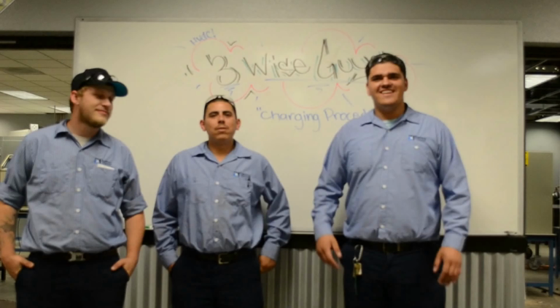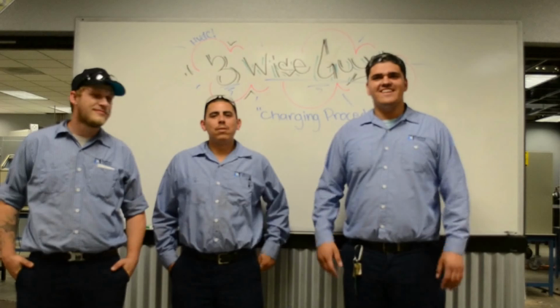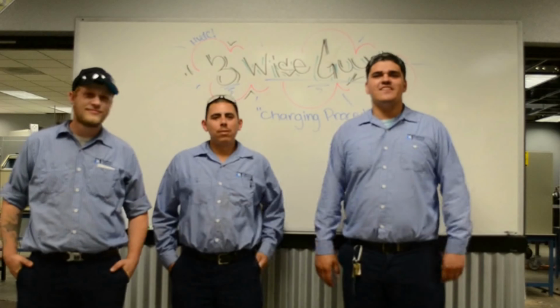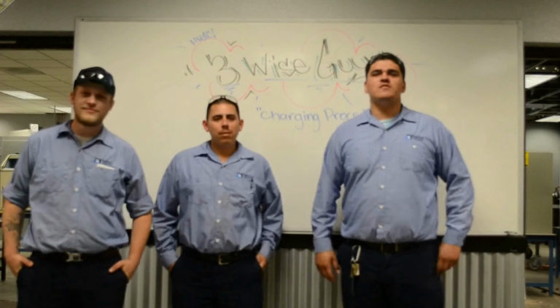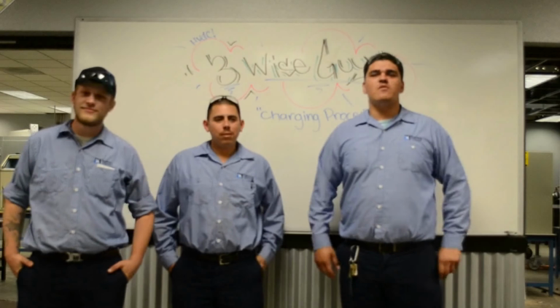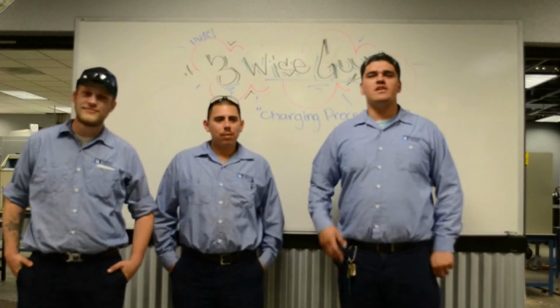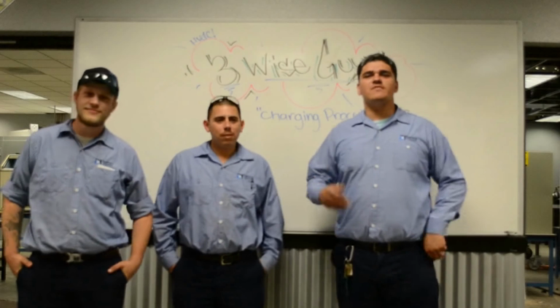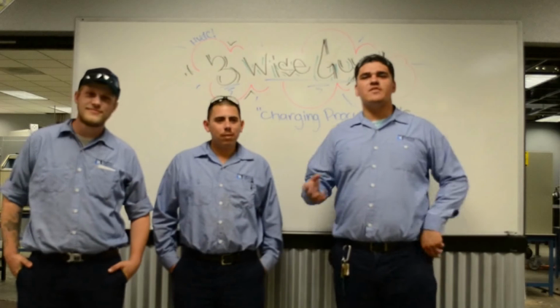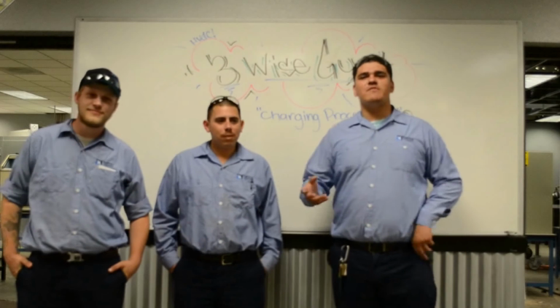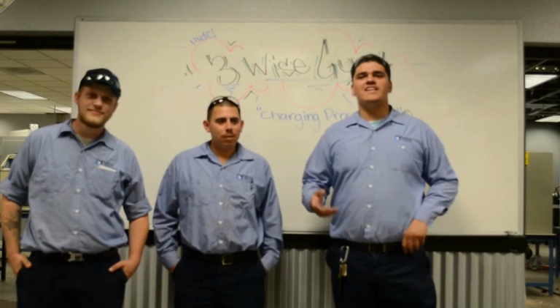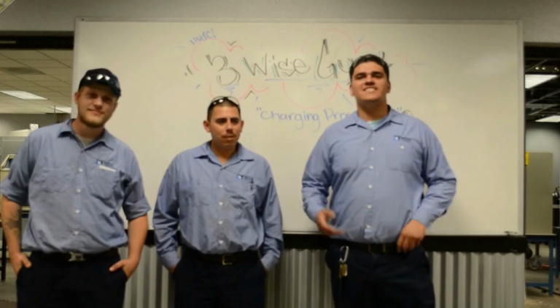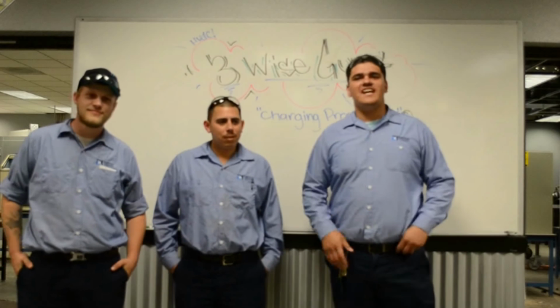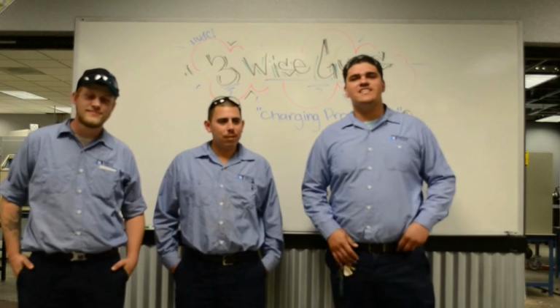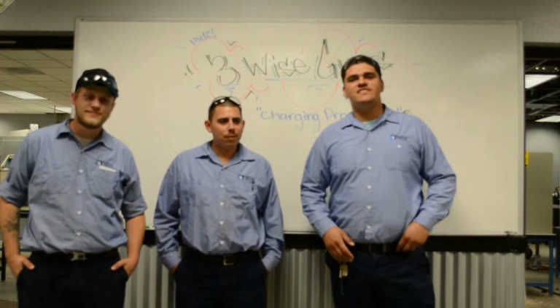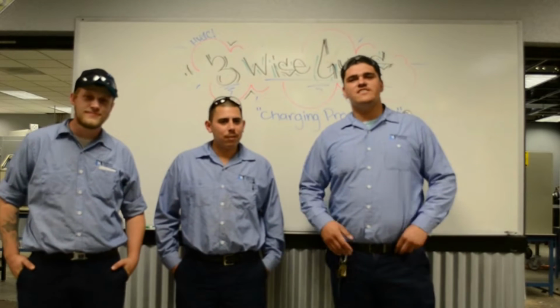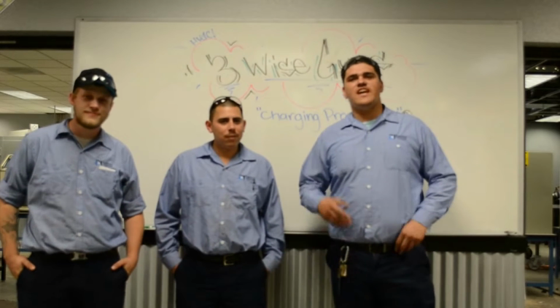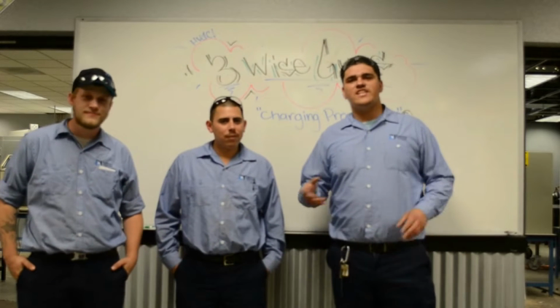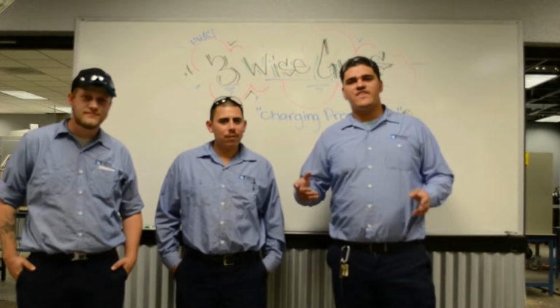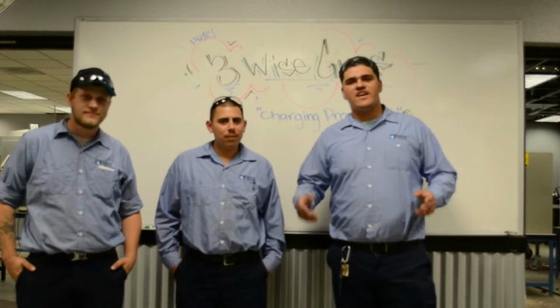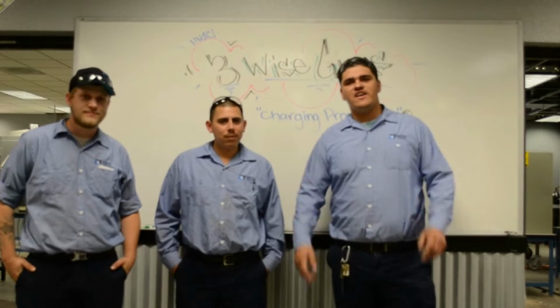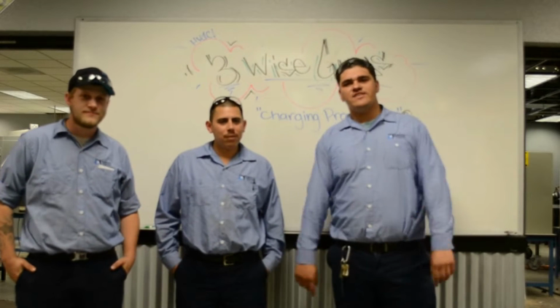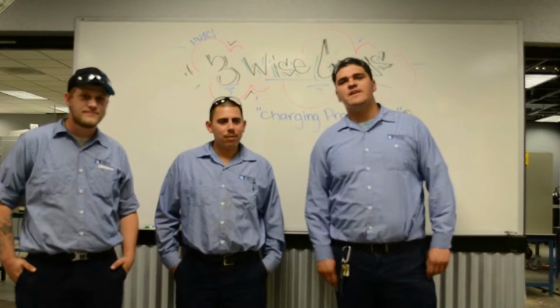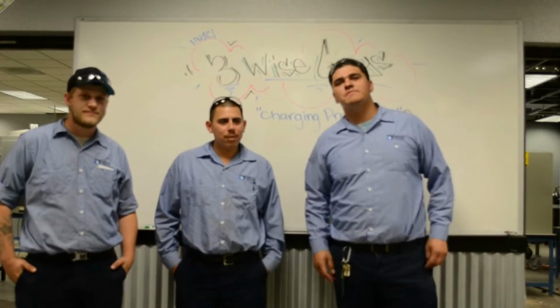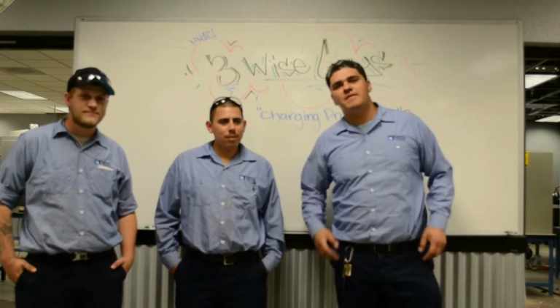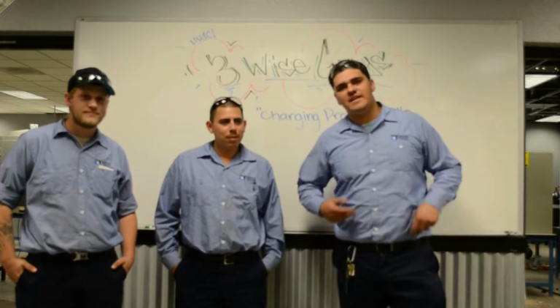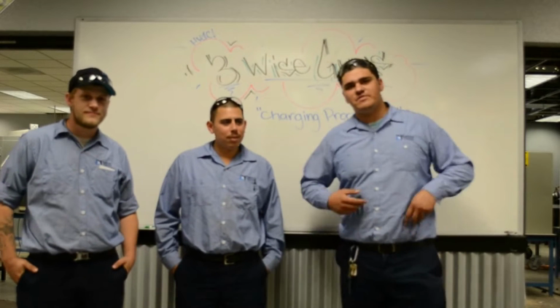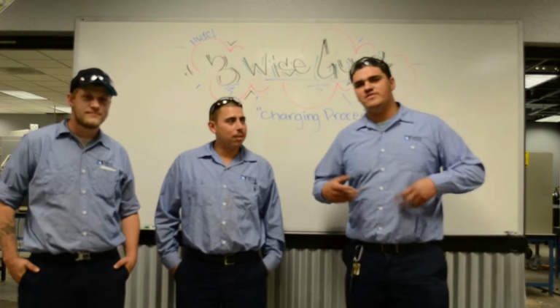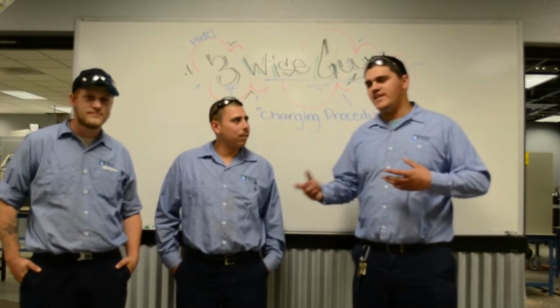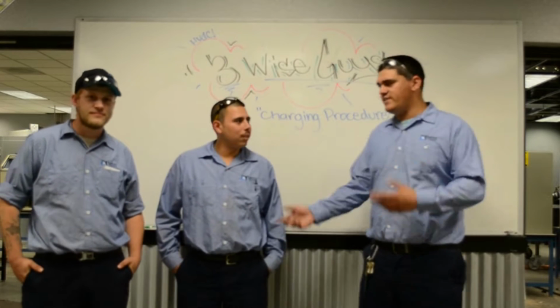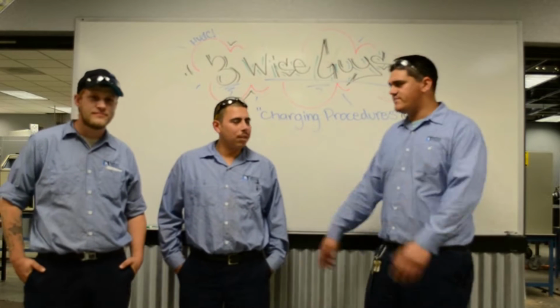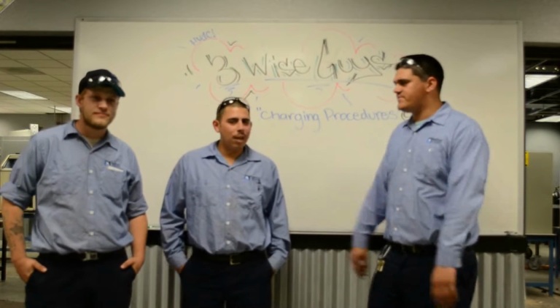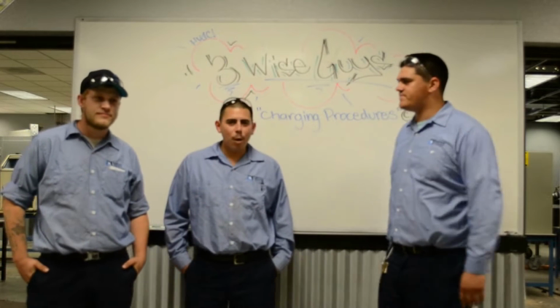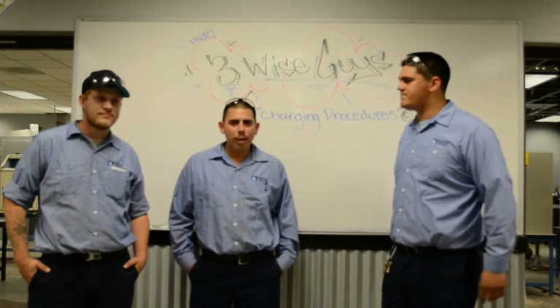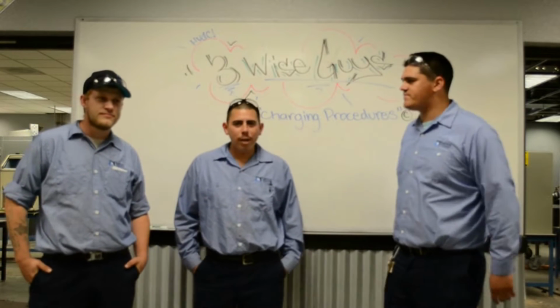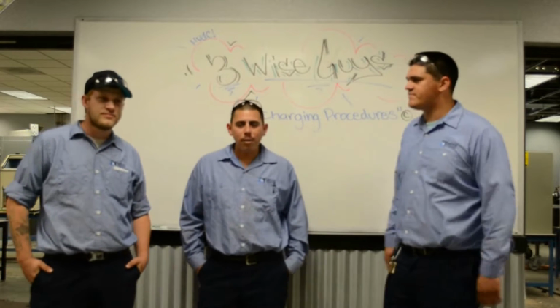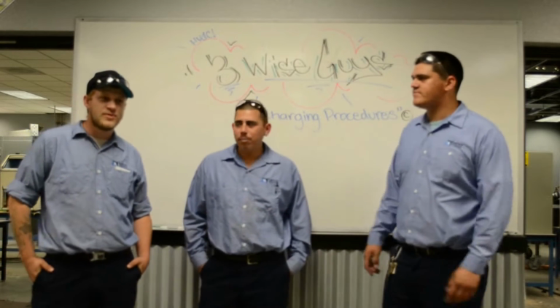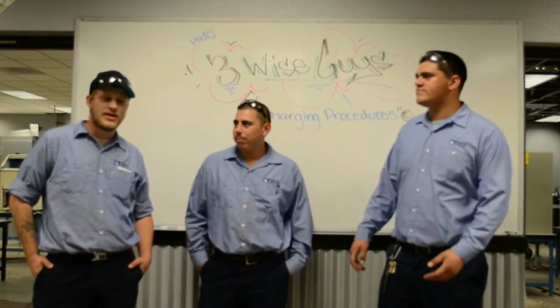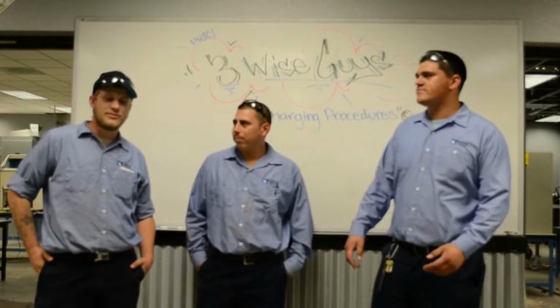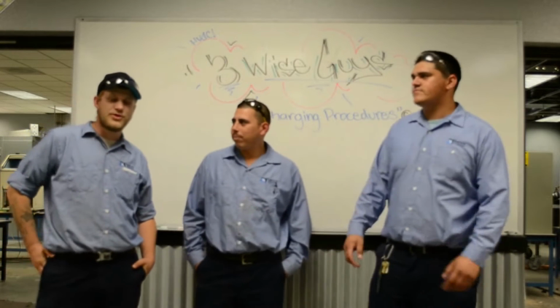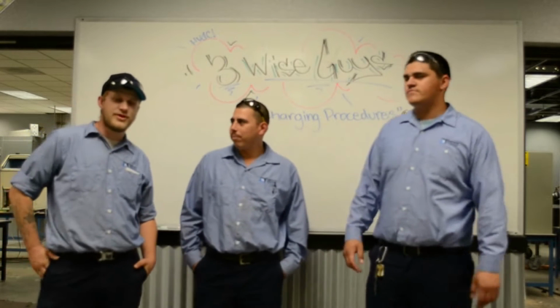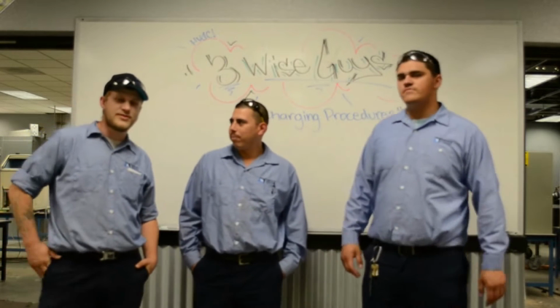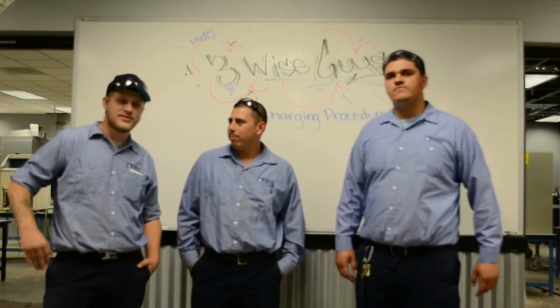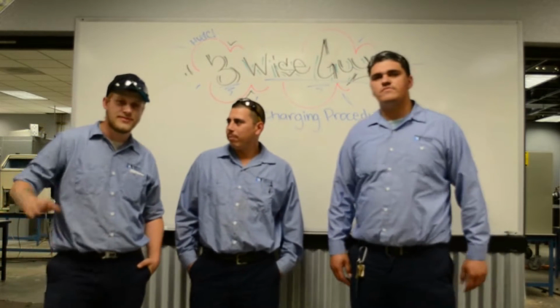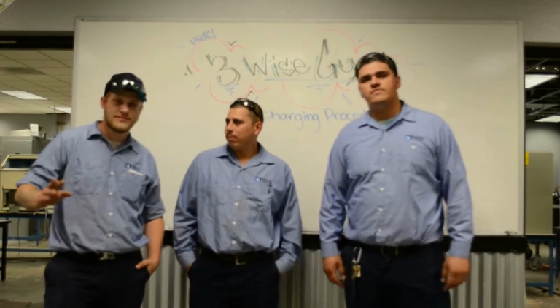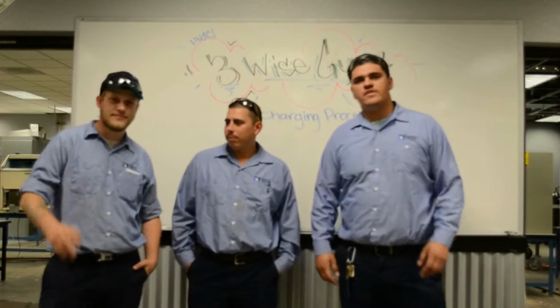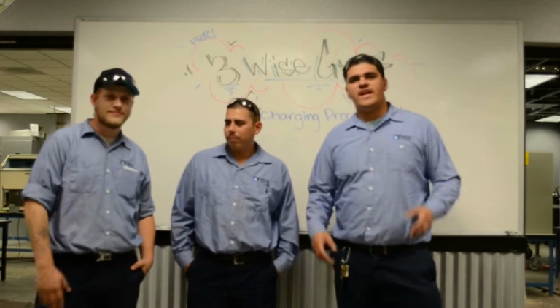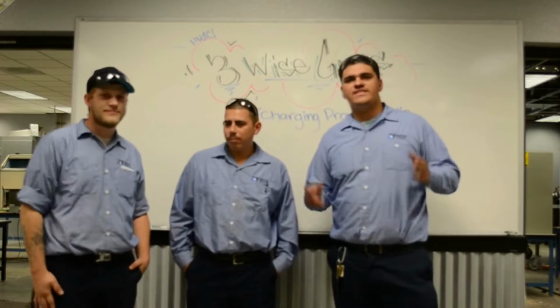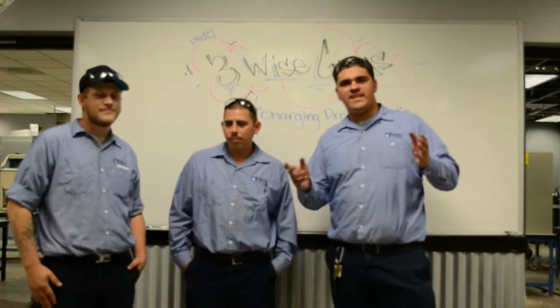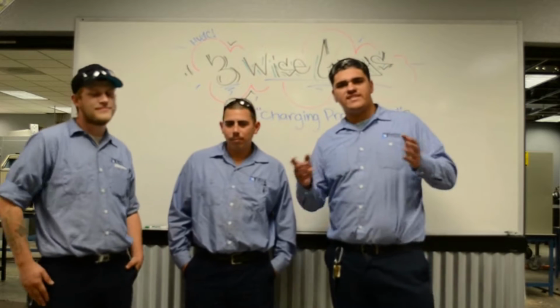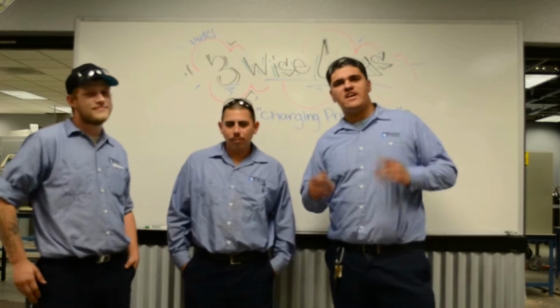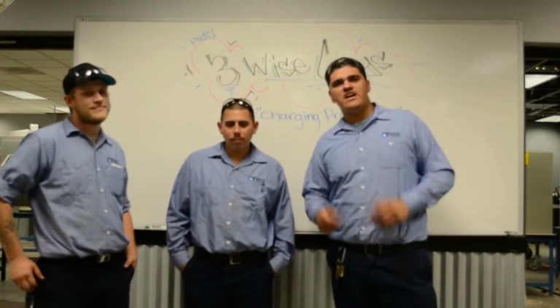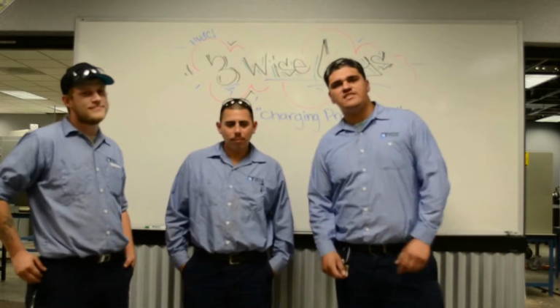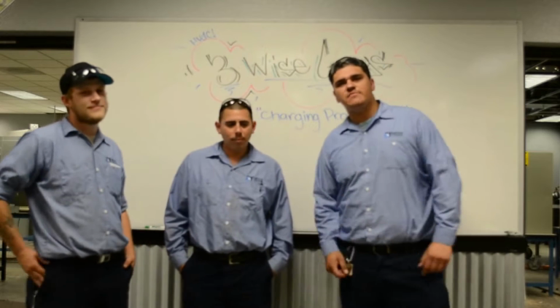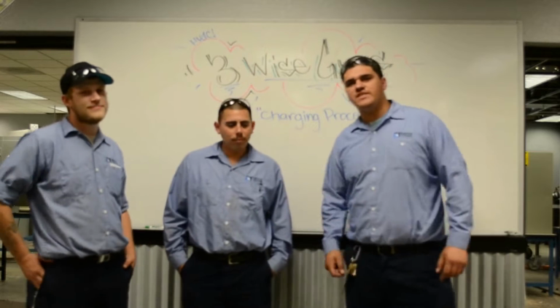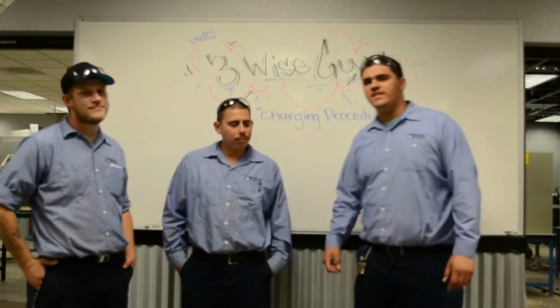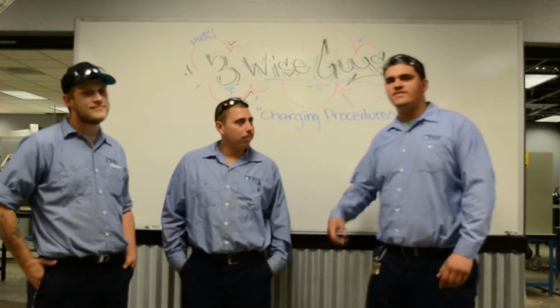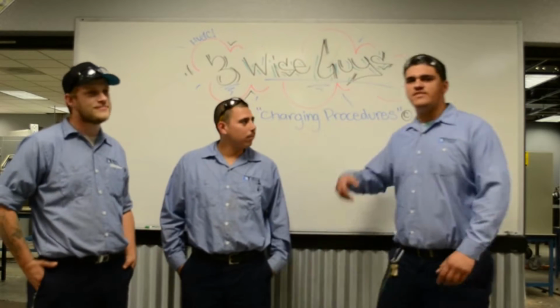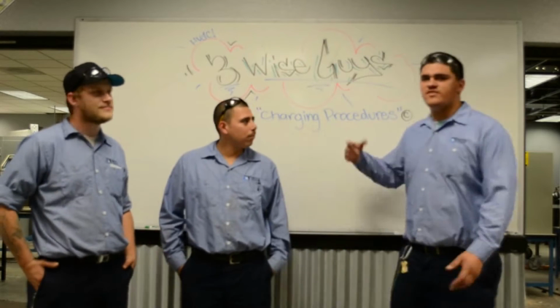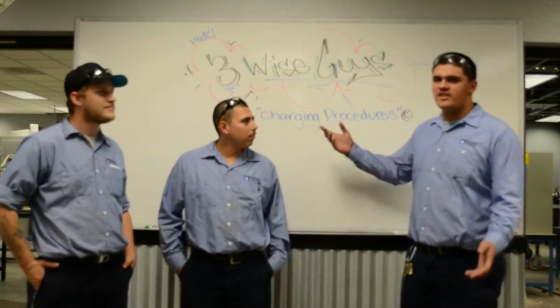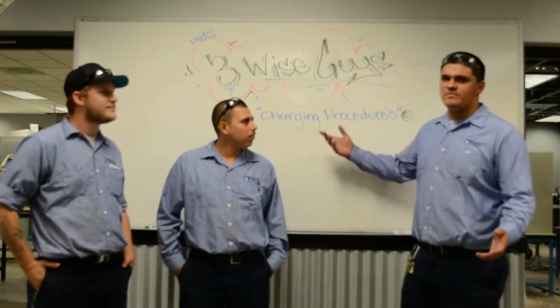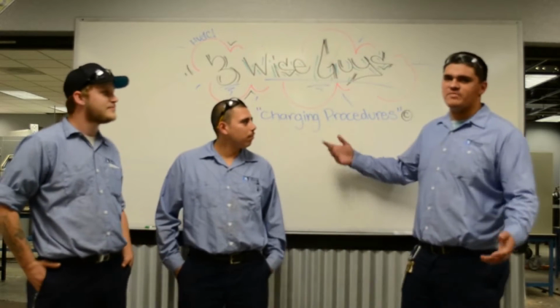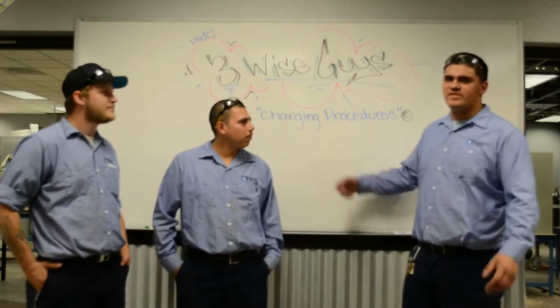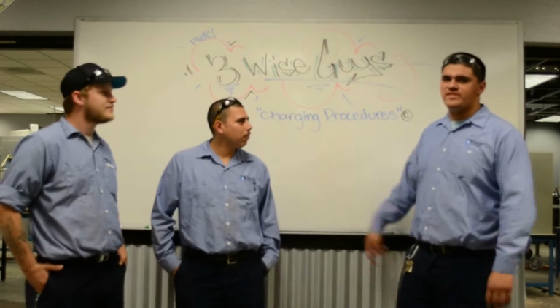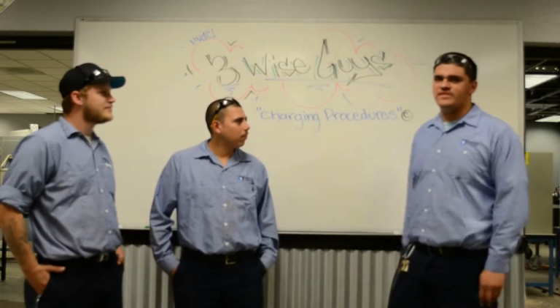Welcome to 3 Wise Guys HVAC Concepts. My name is Jose, I'm Miguel, and I'm Chris, and today's concept is Charging Procedures.